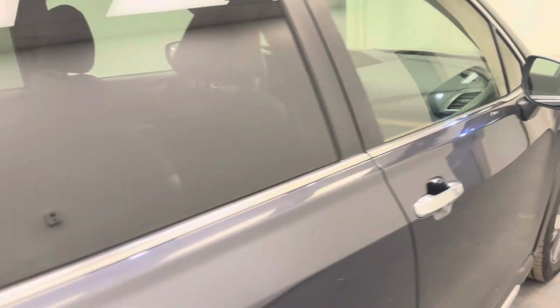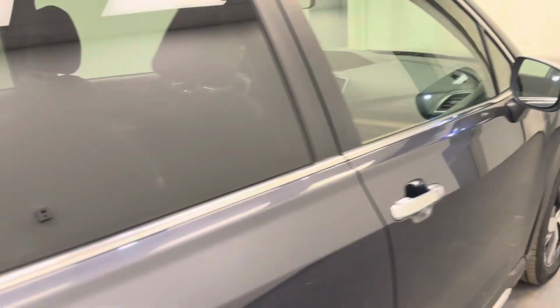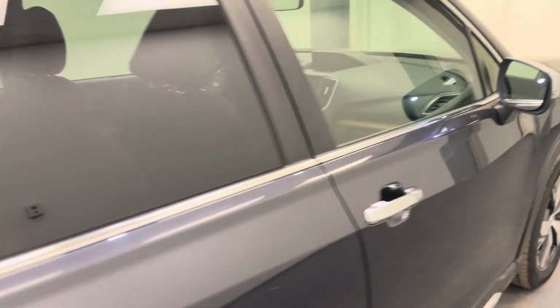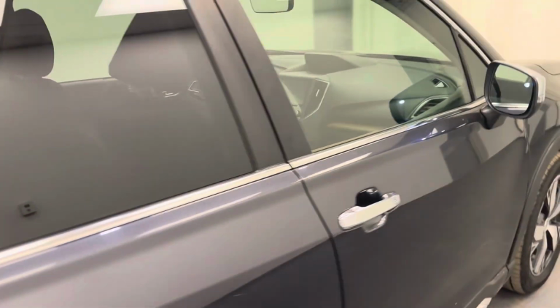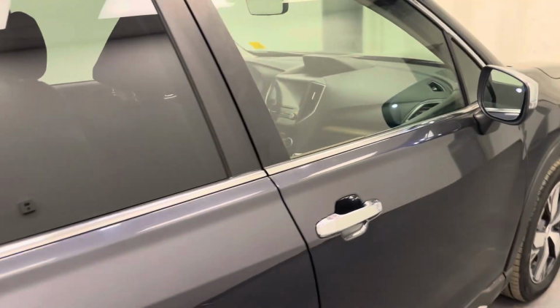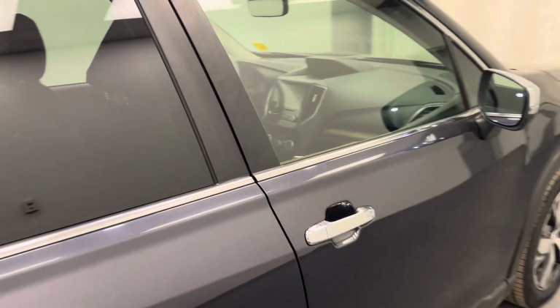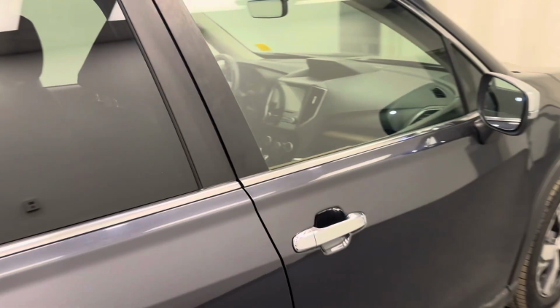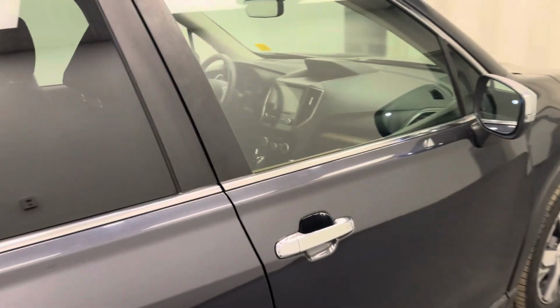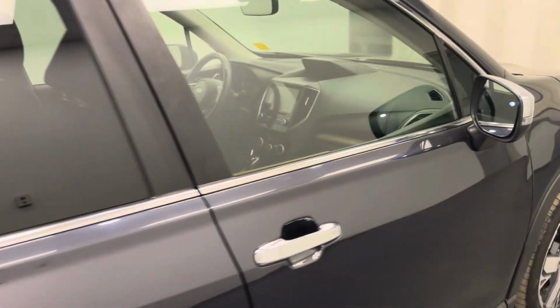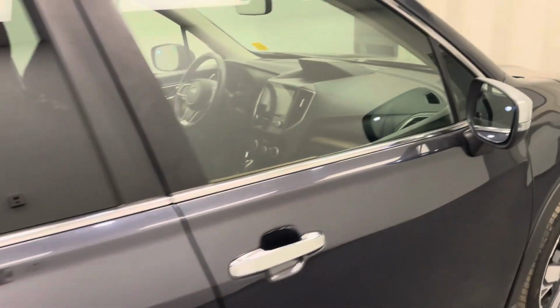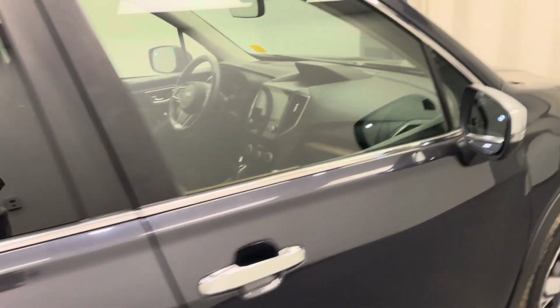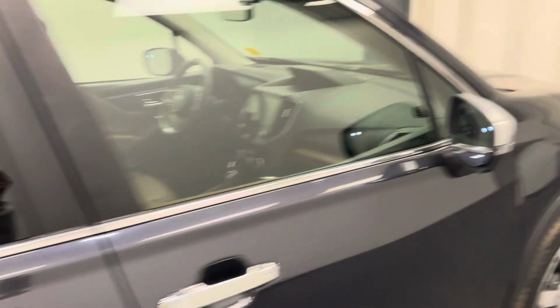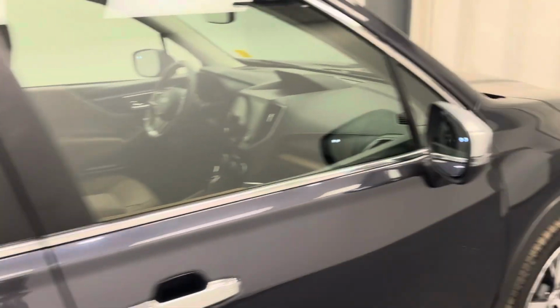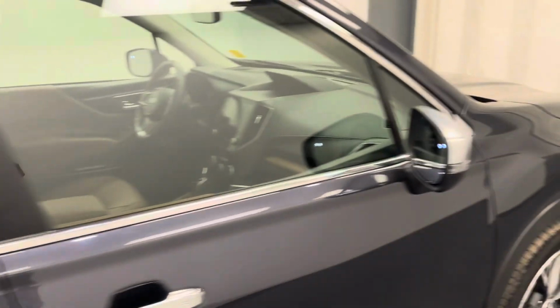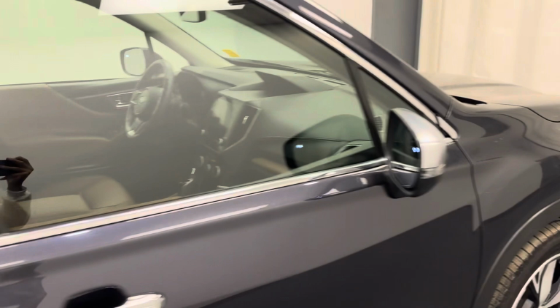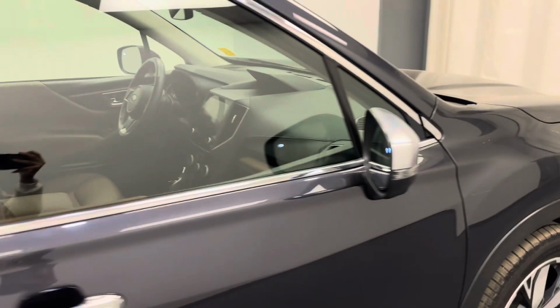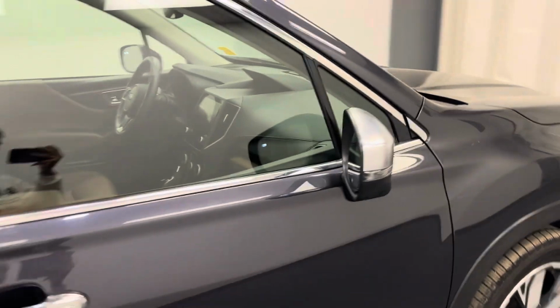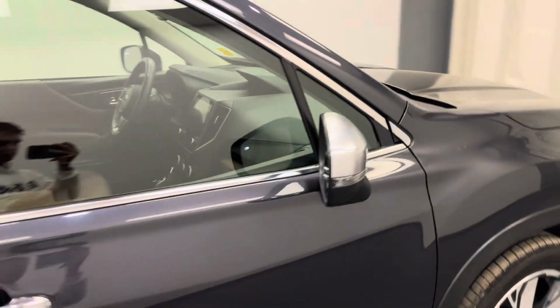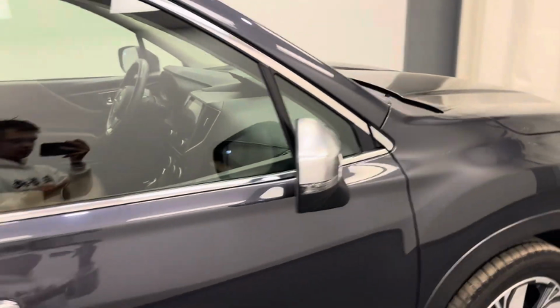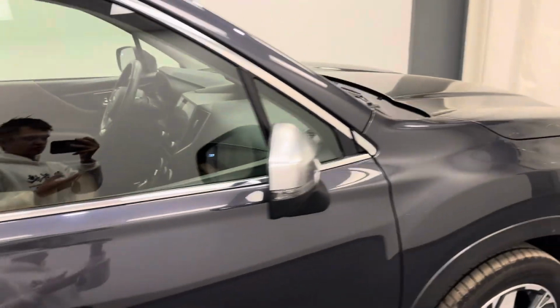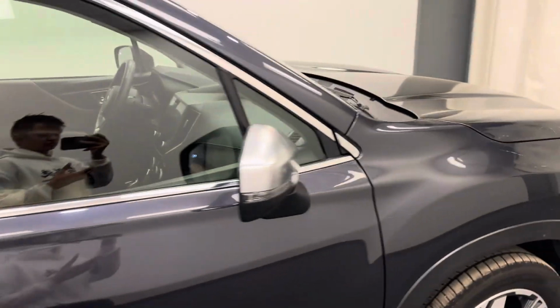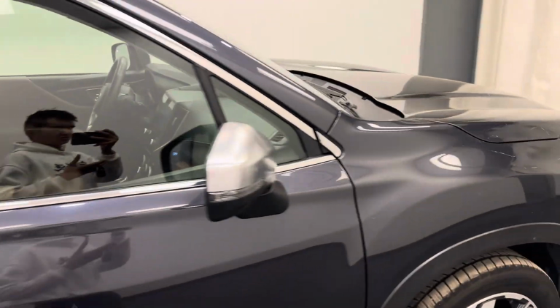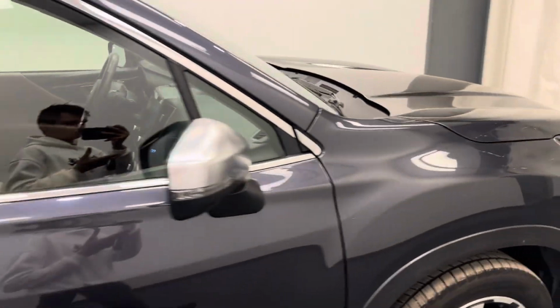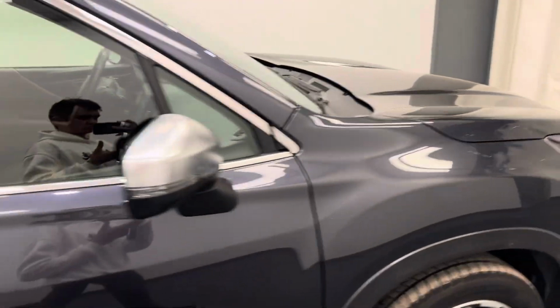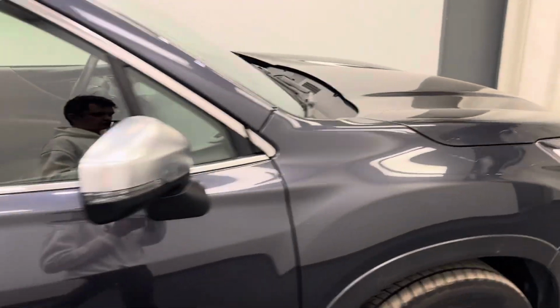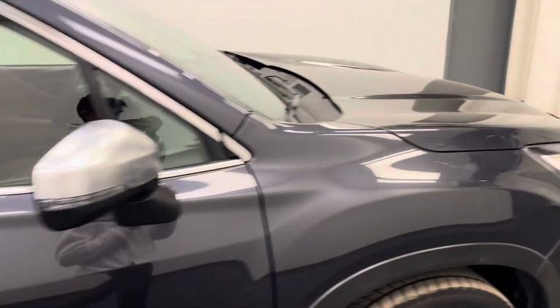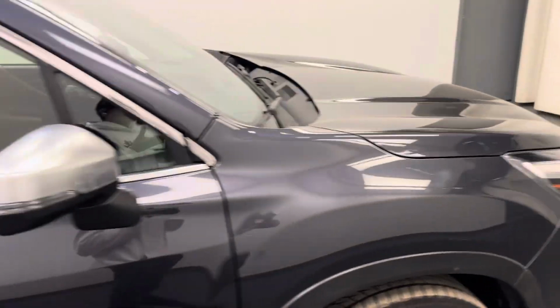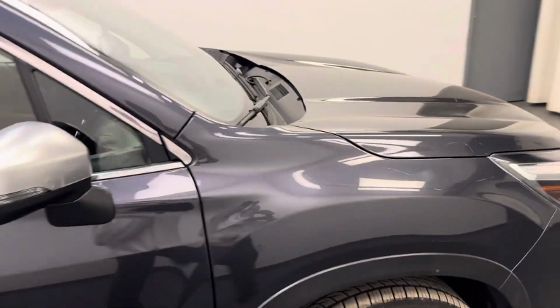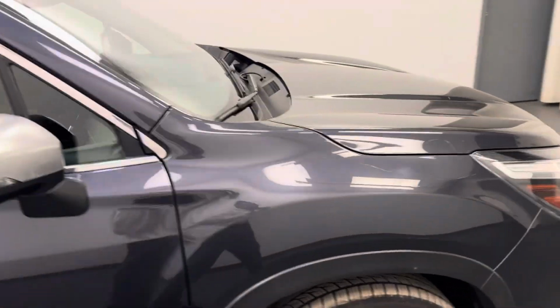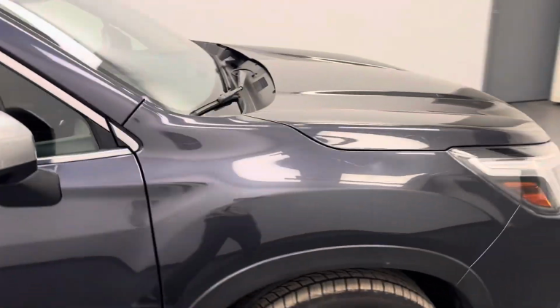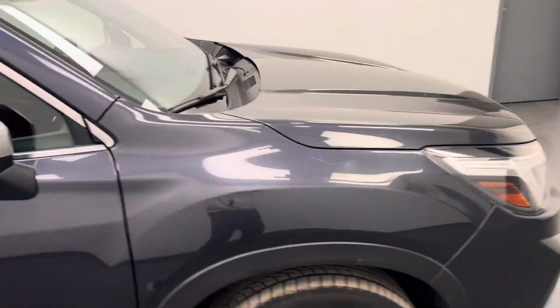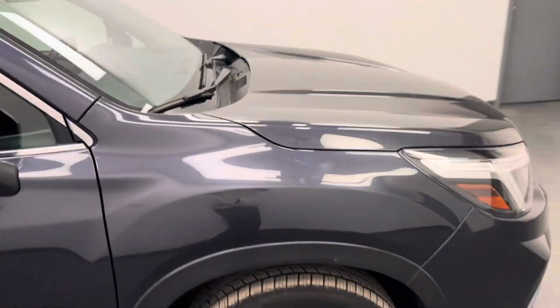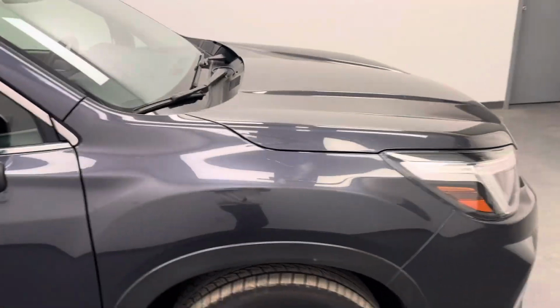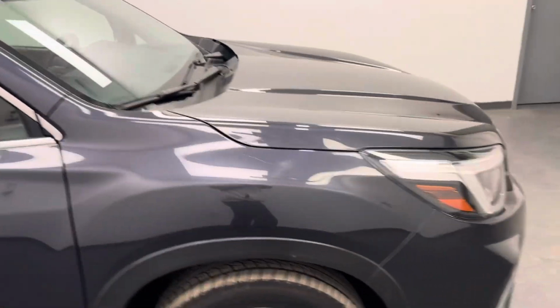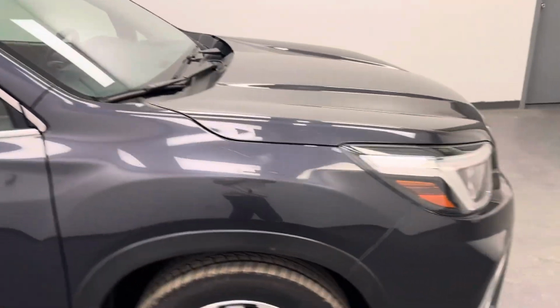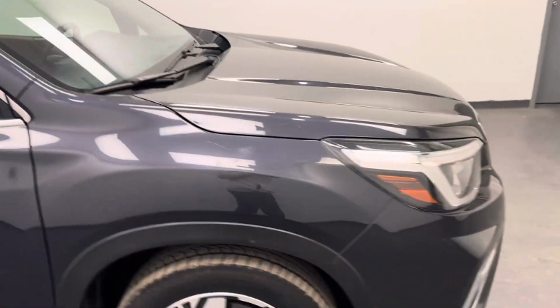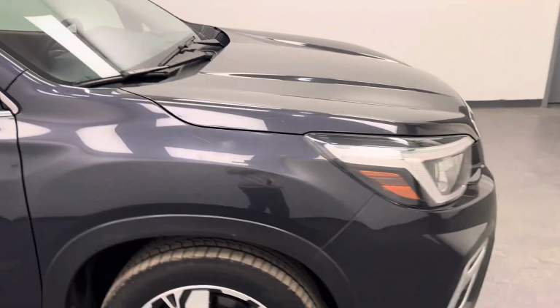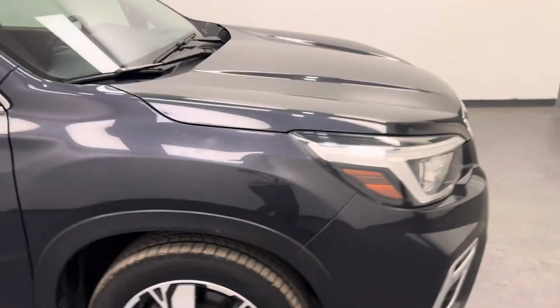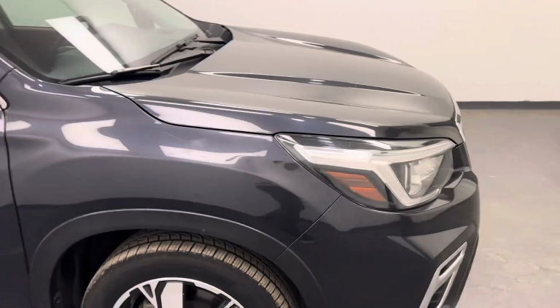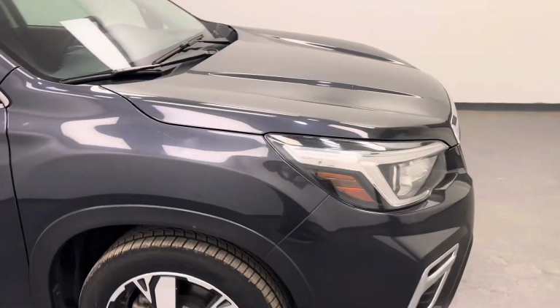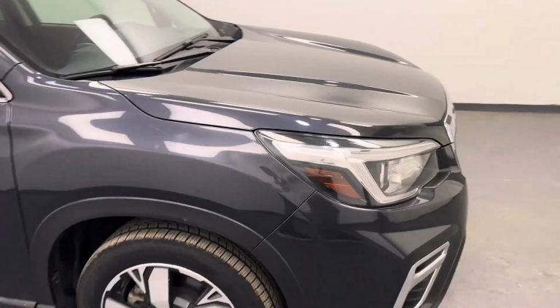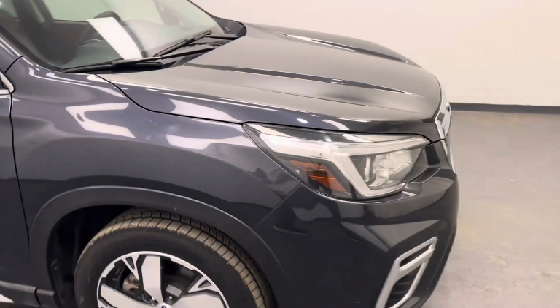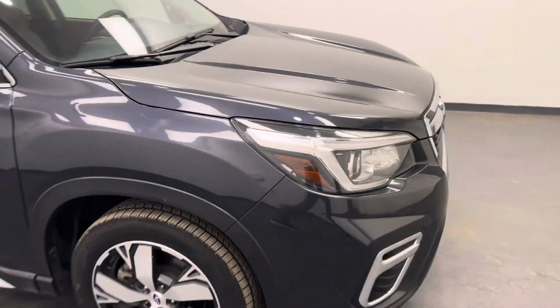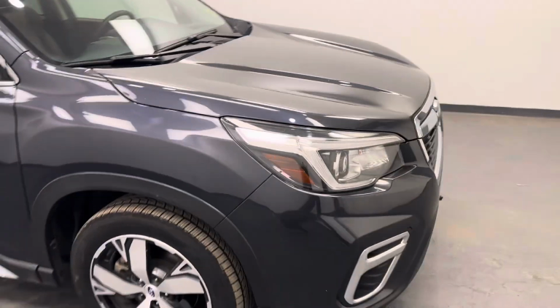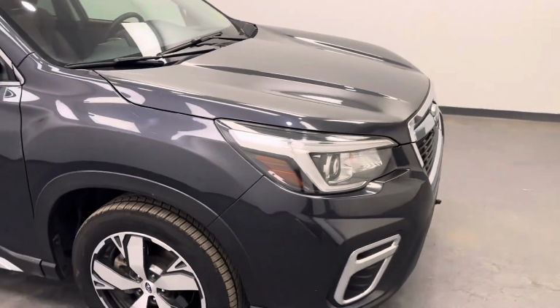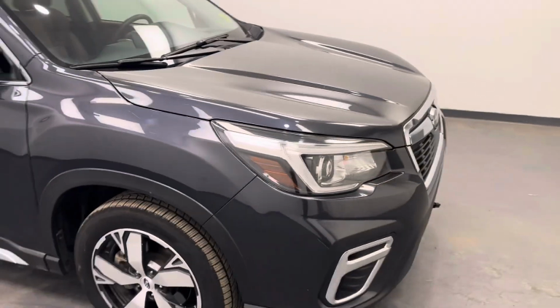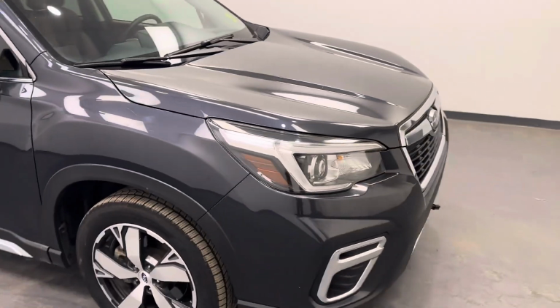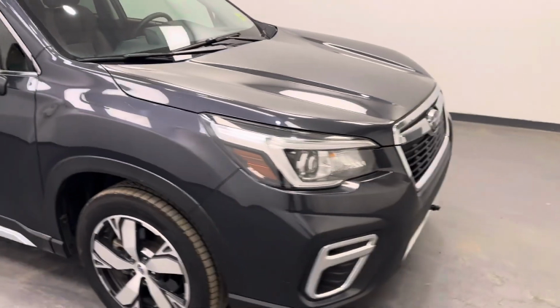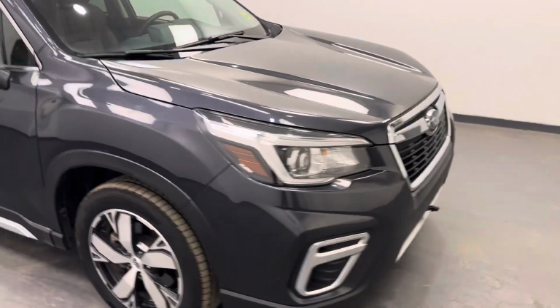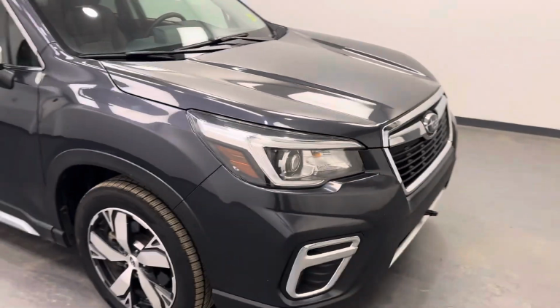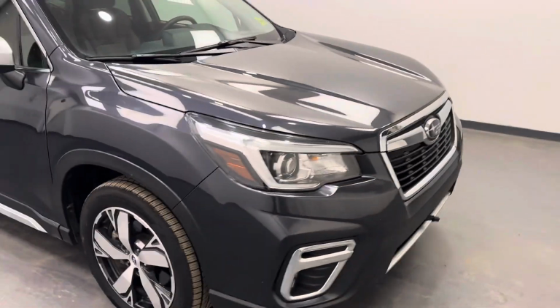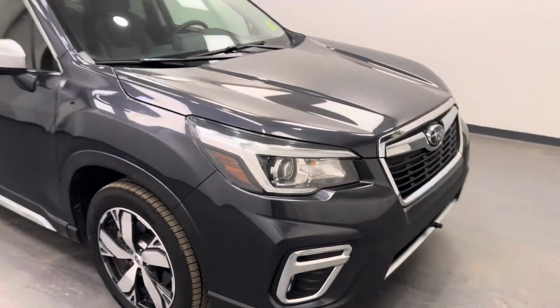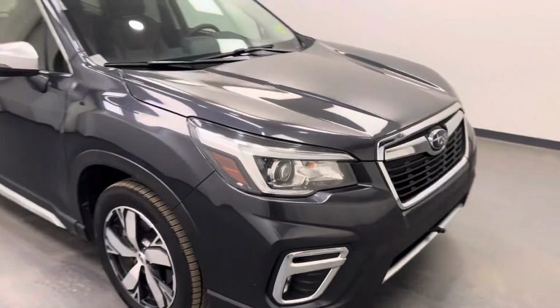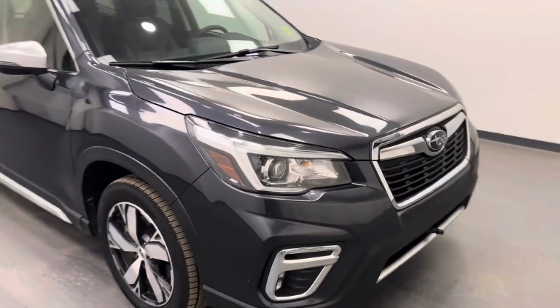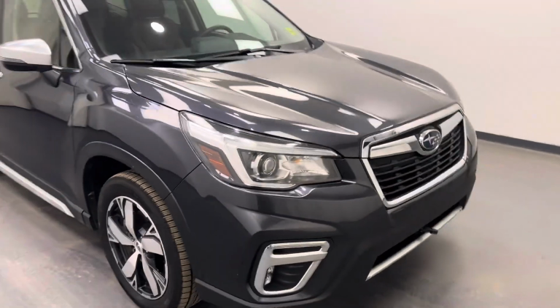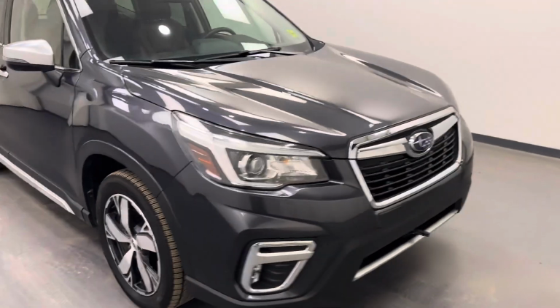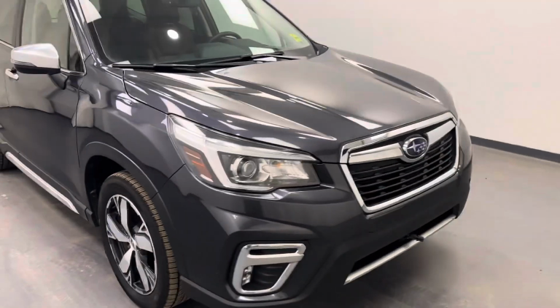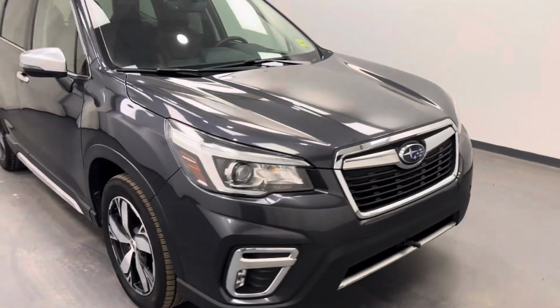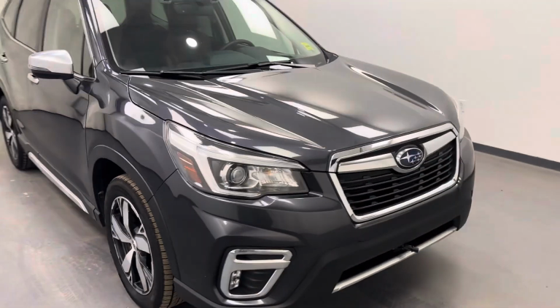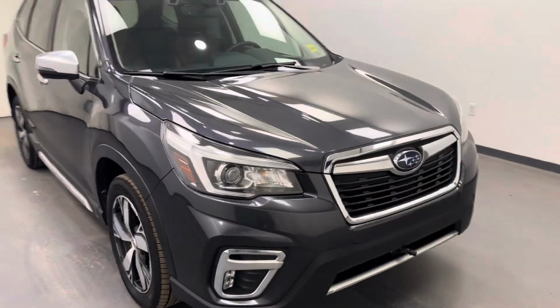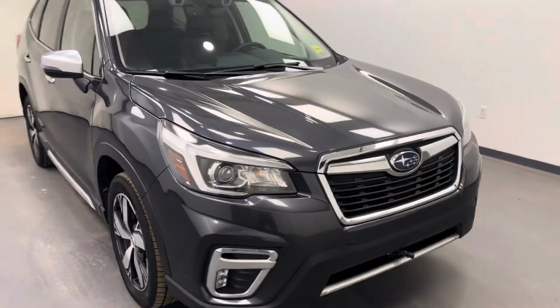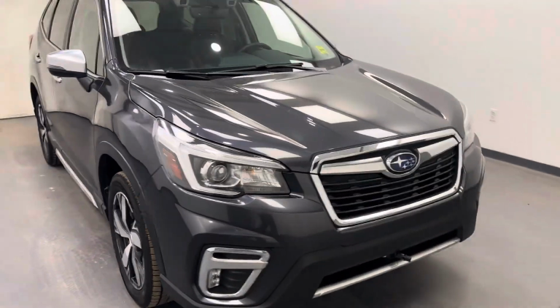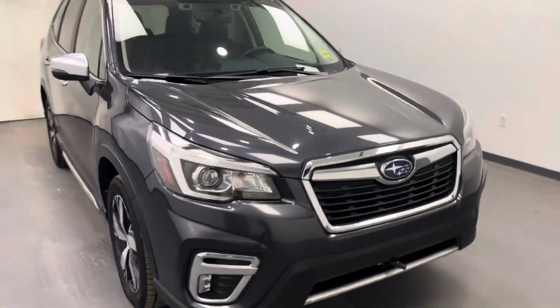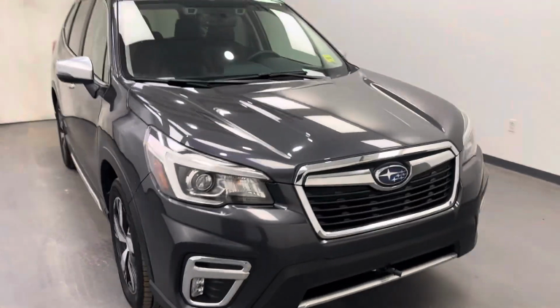Once again, we're viewing stock number 203682 on a 2019 Subaru Forester.